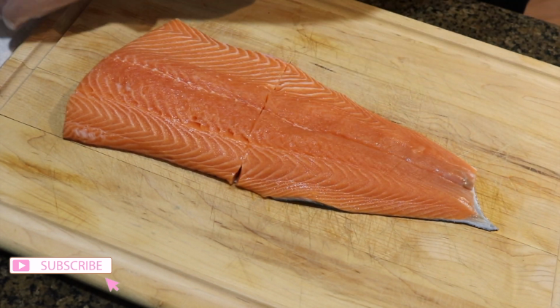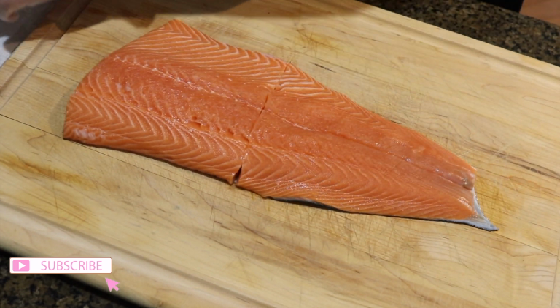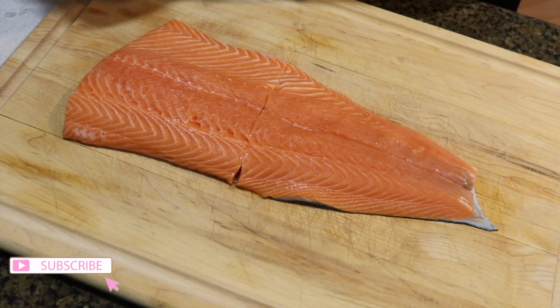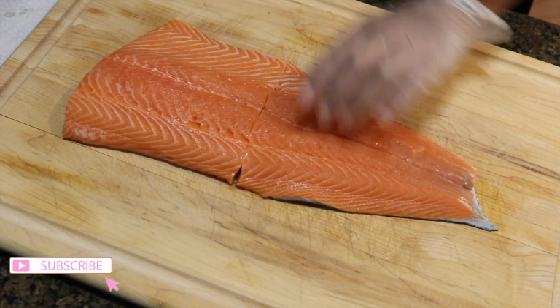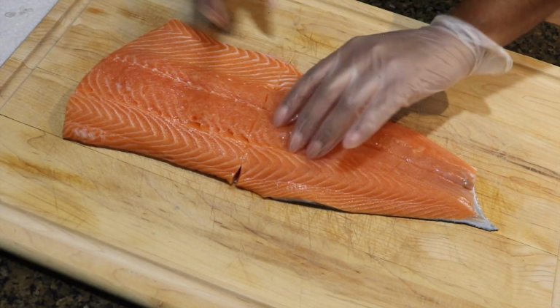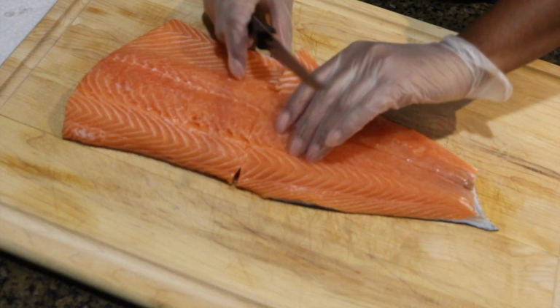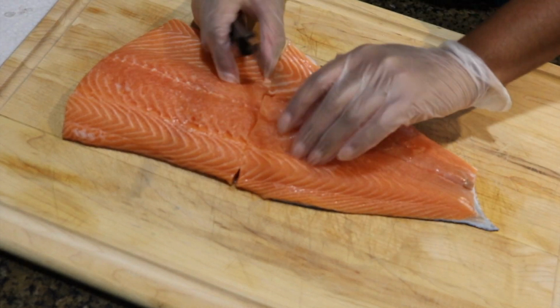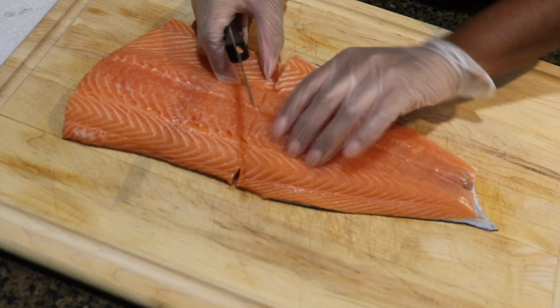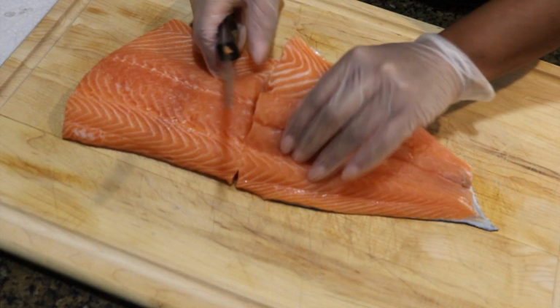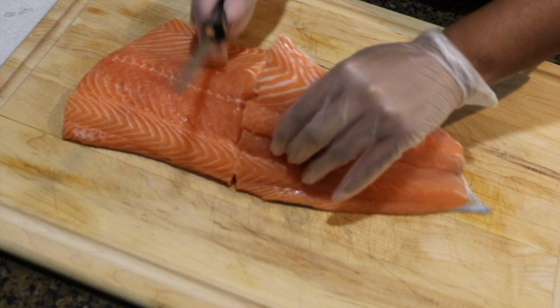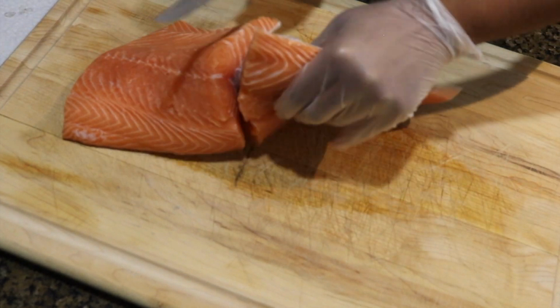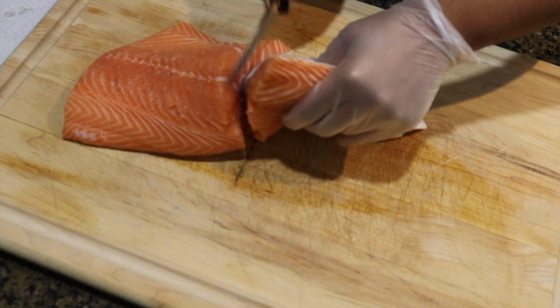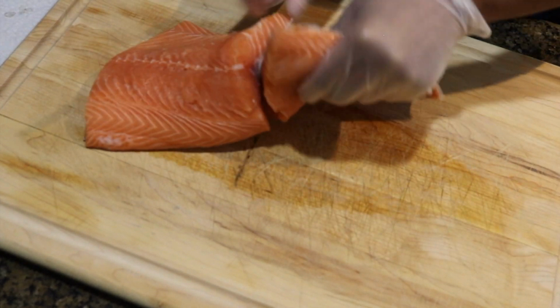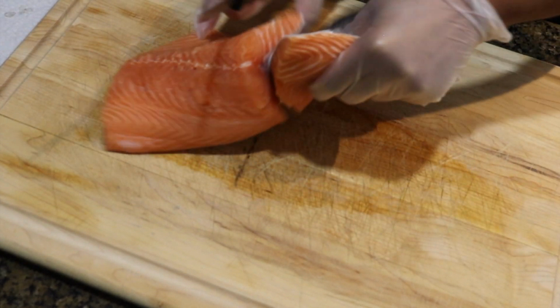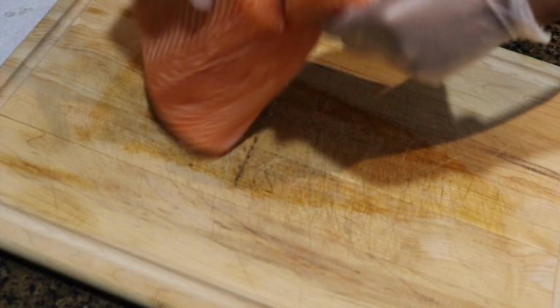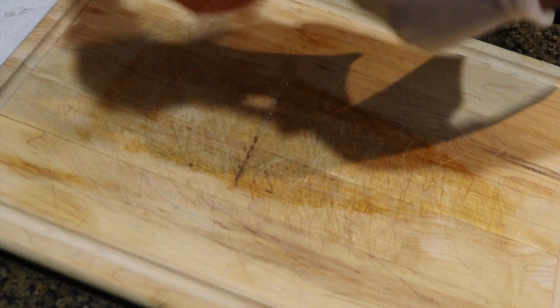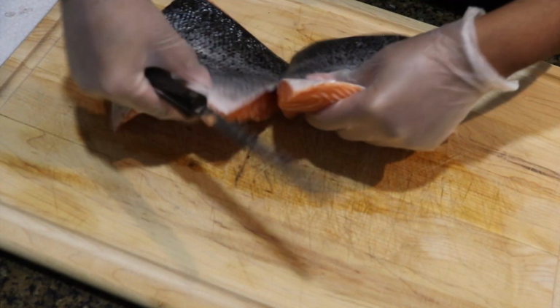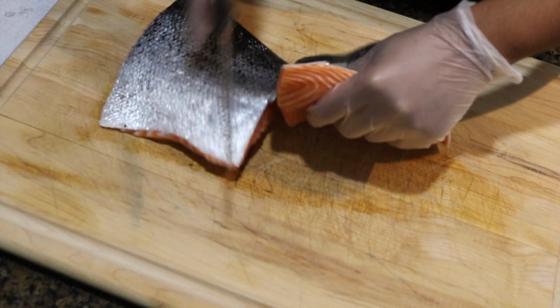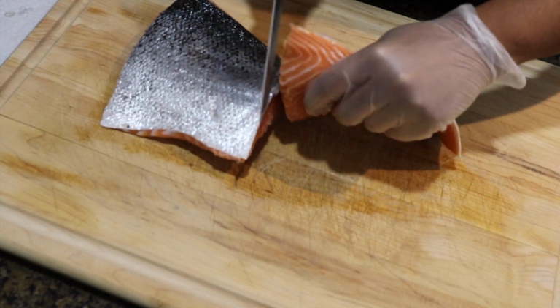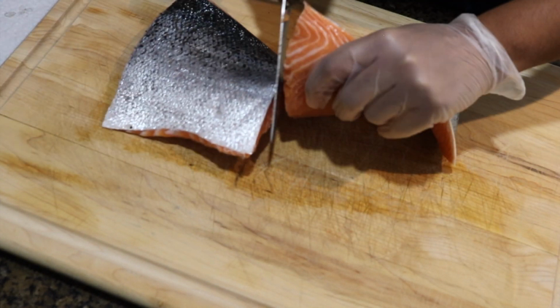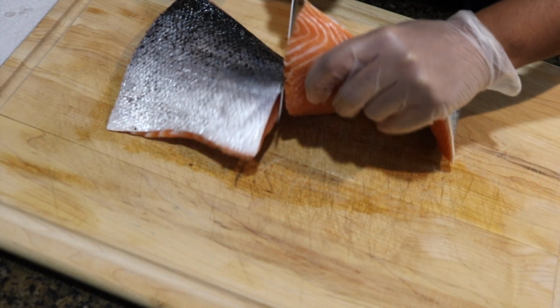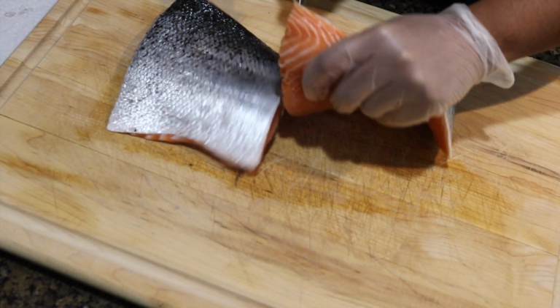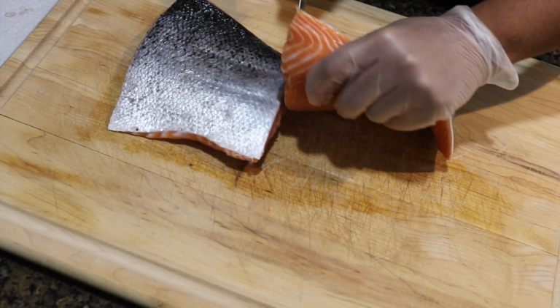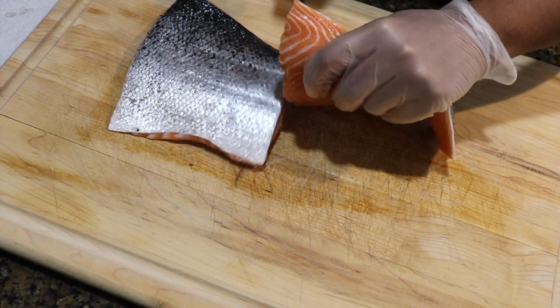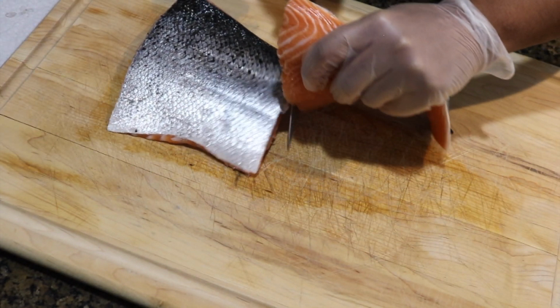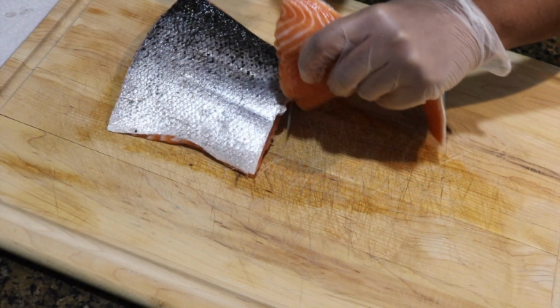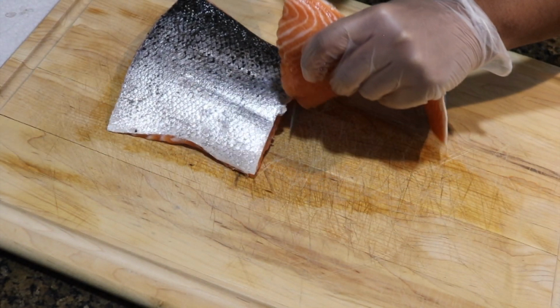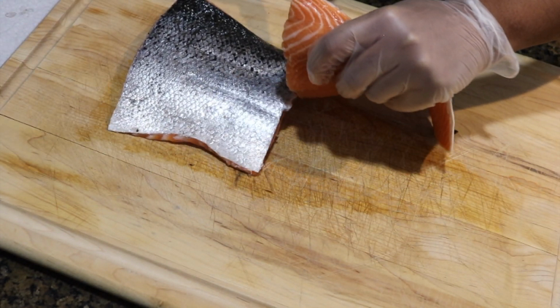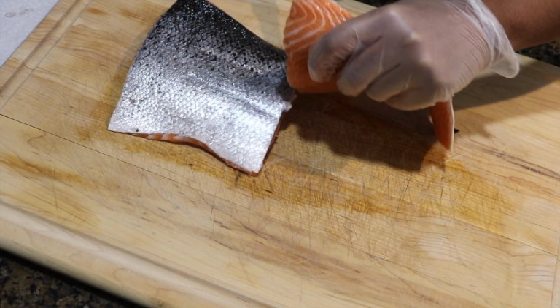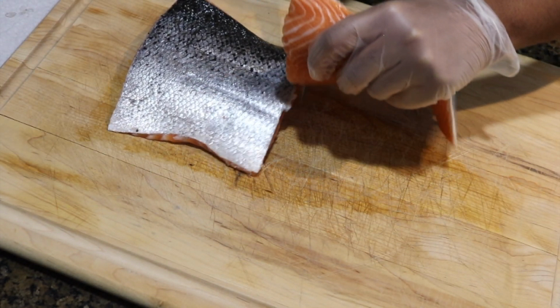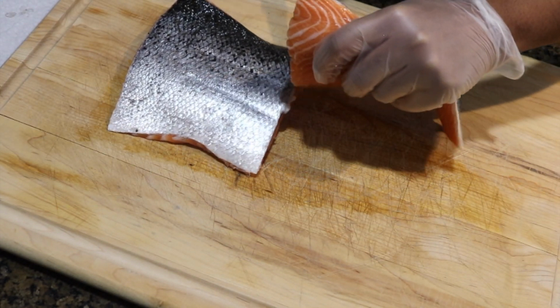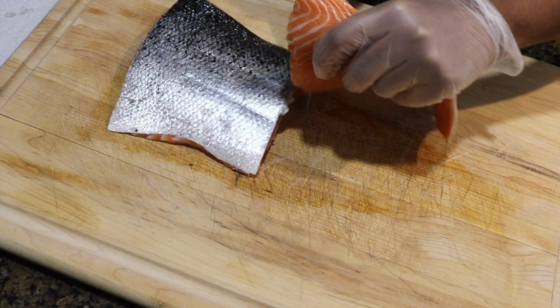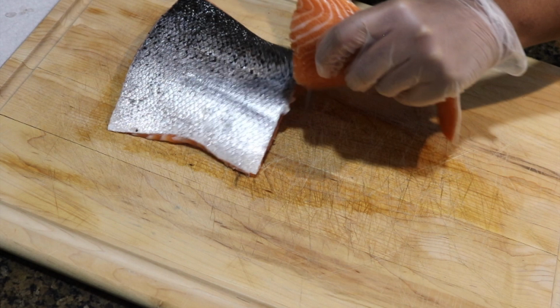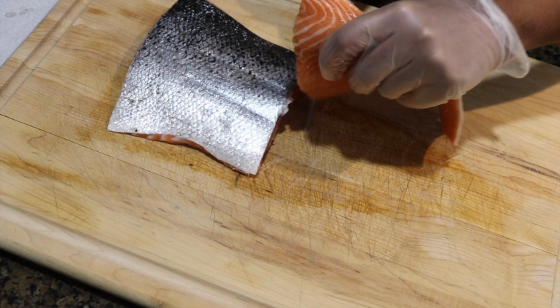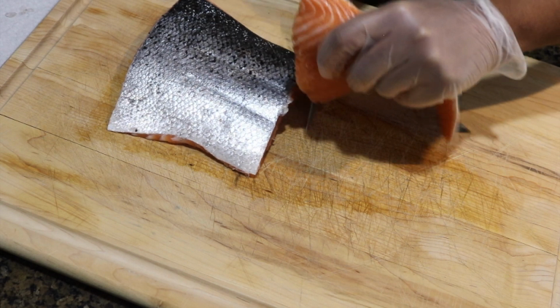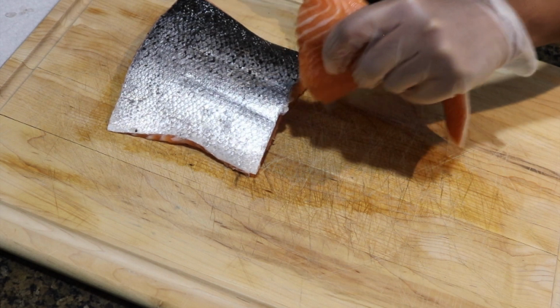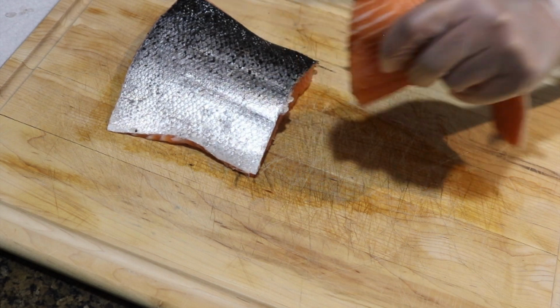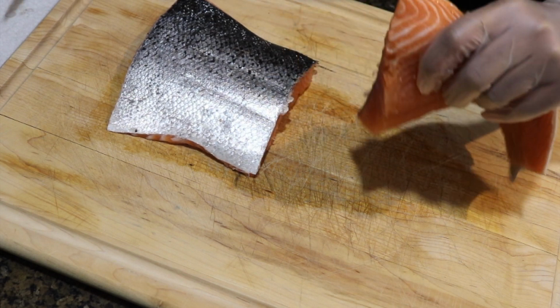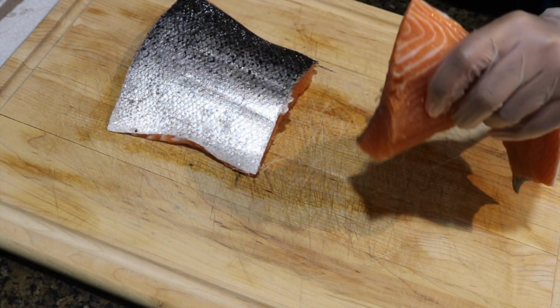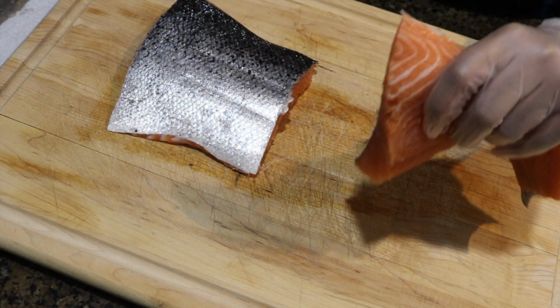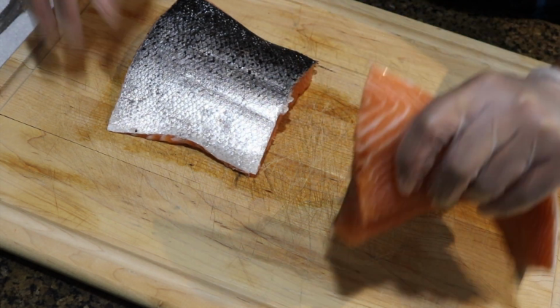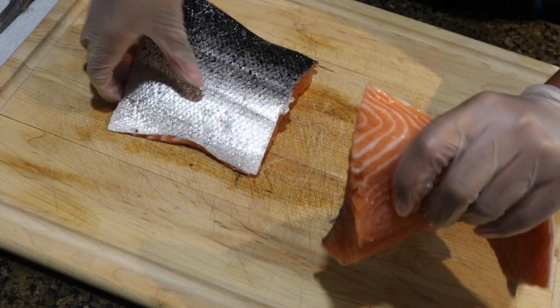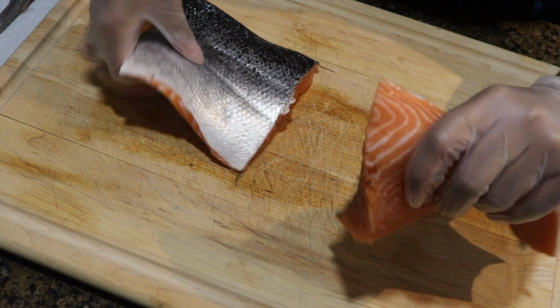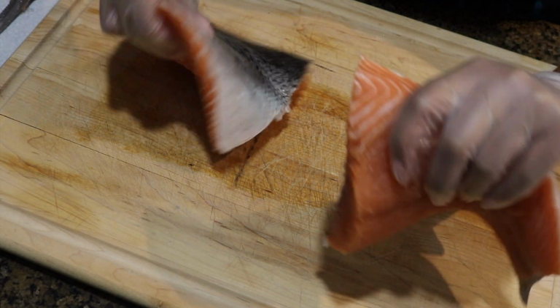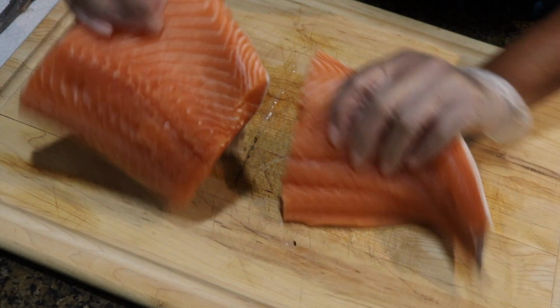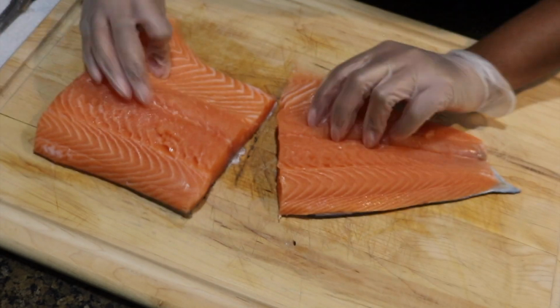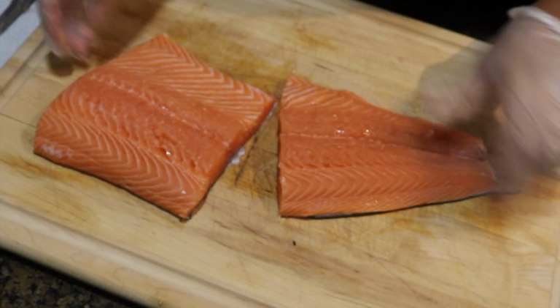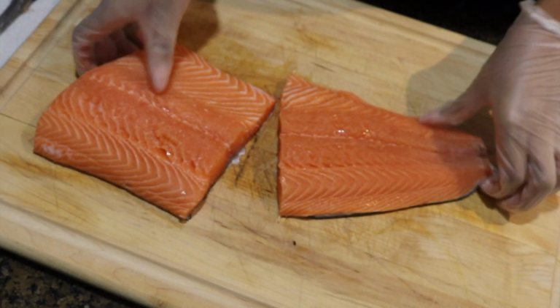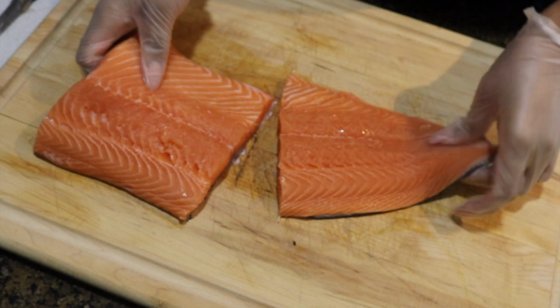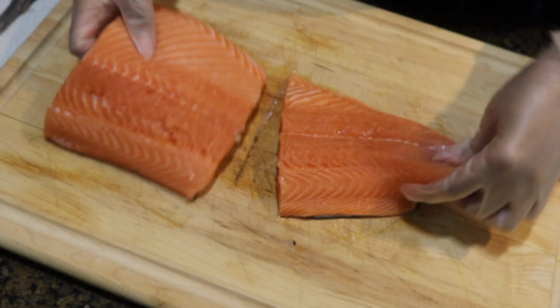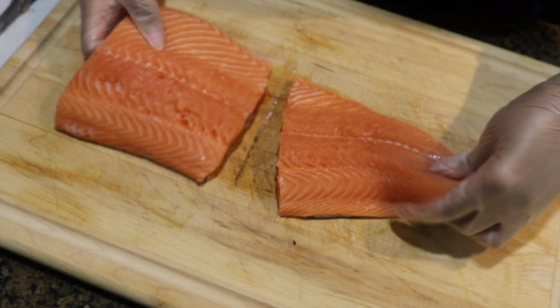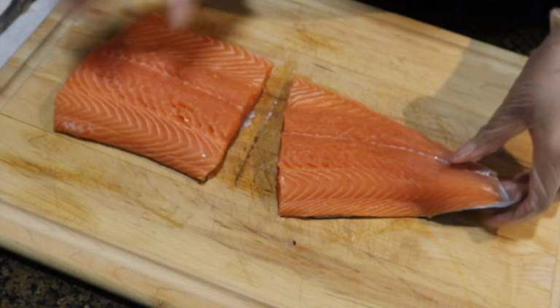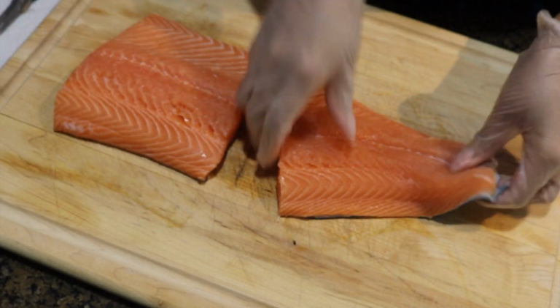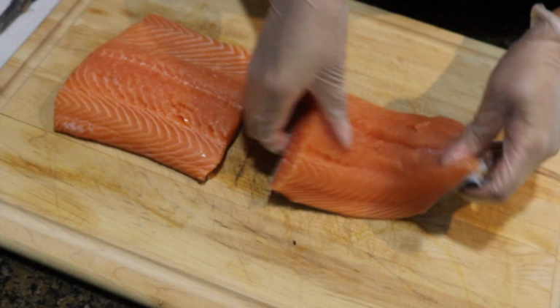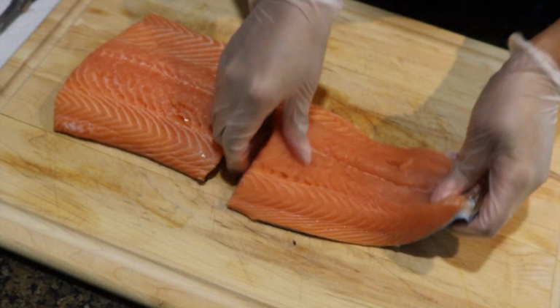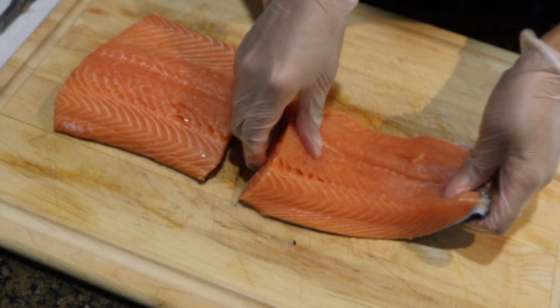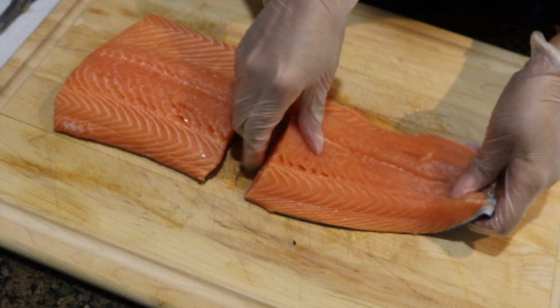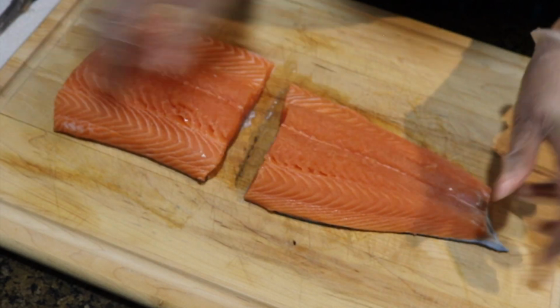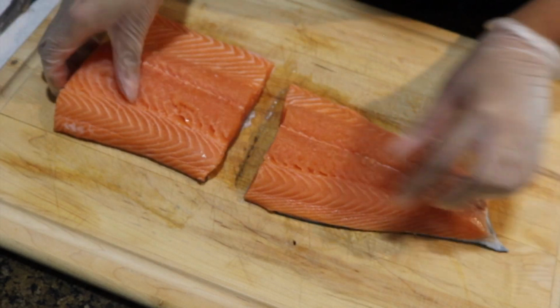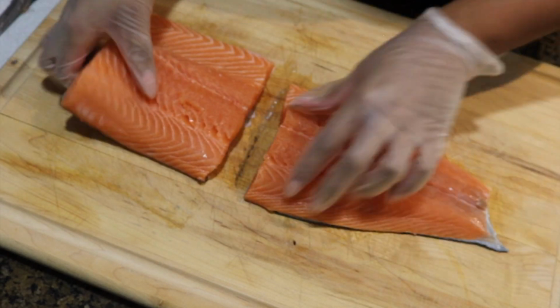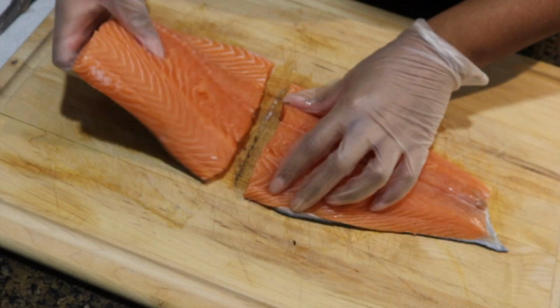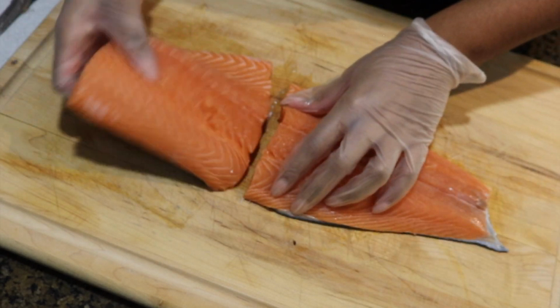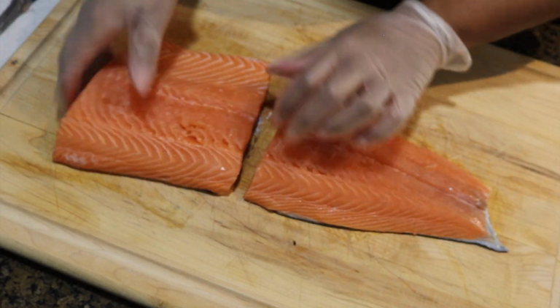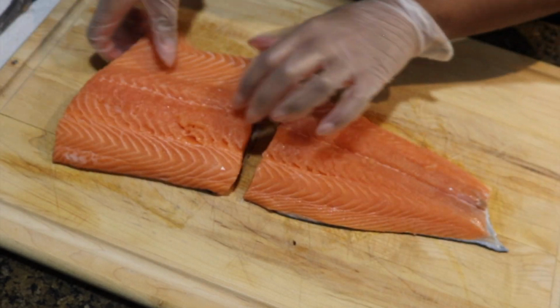As you guys can see, I'm just cutting the flank of my salmon. You do not have to do this — I just do this in my household to maintain portion size.